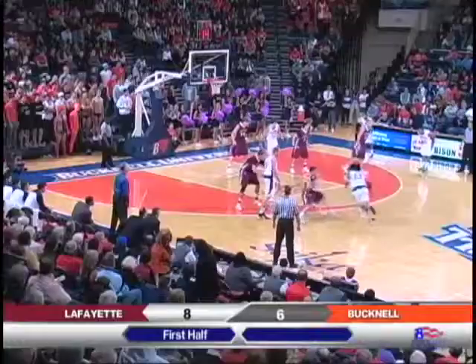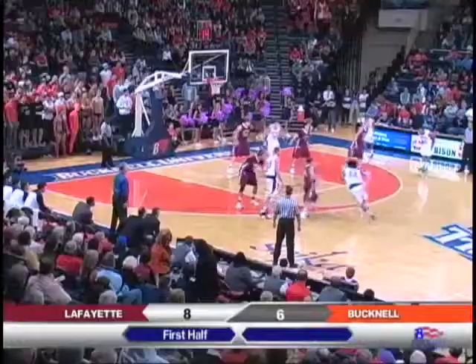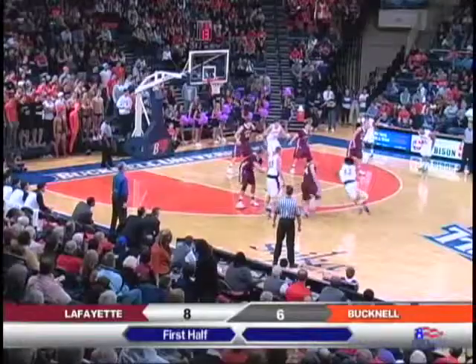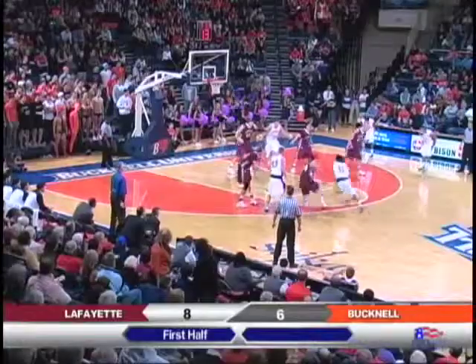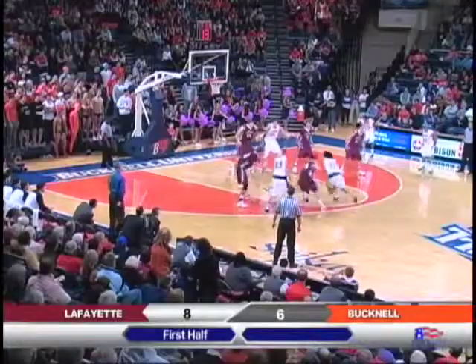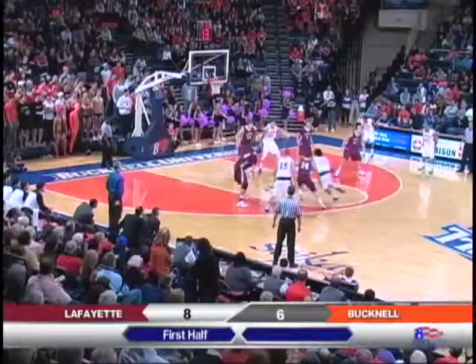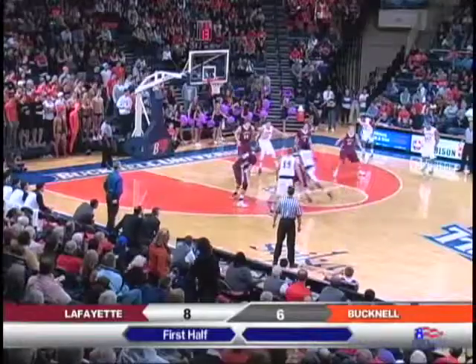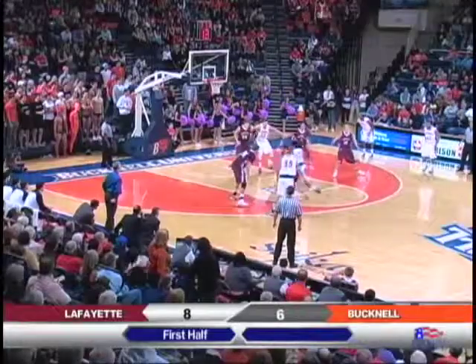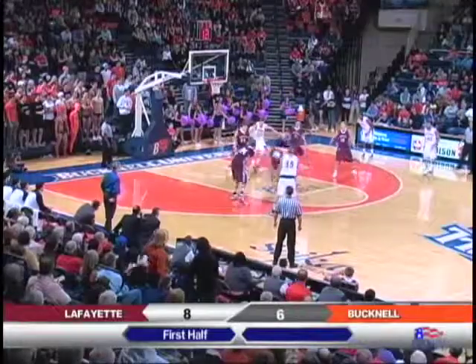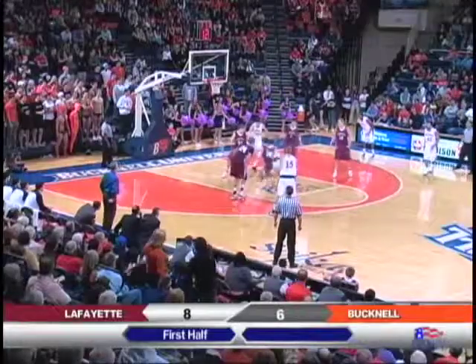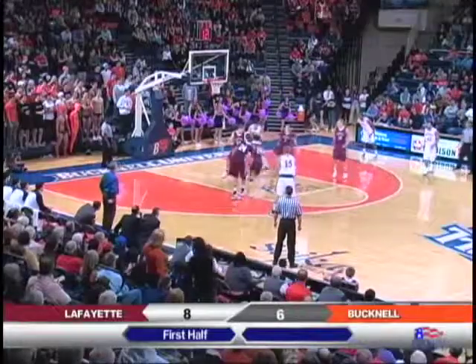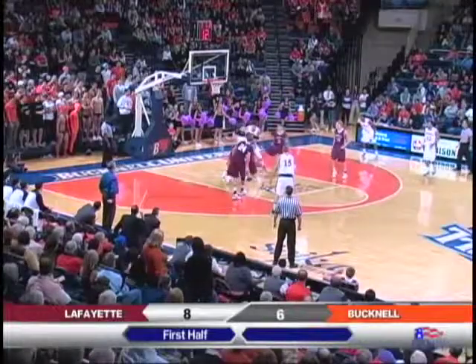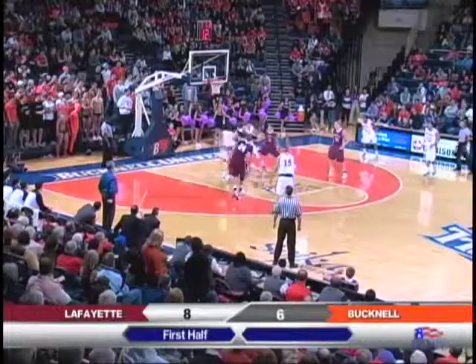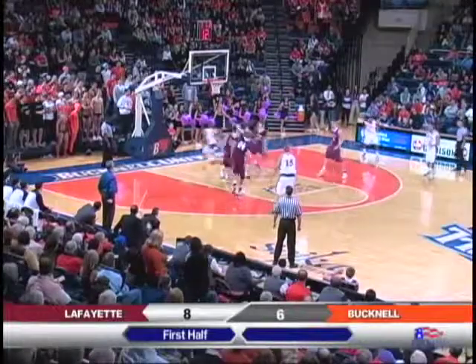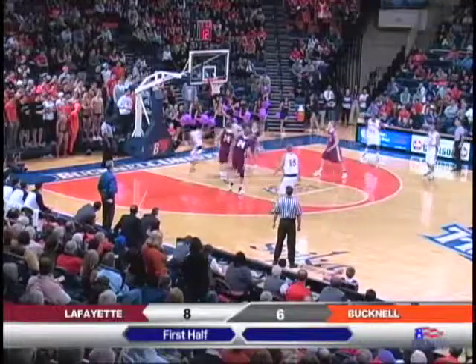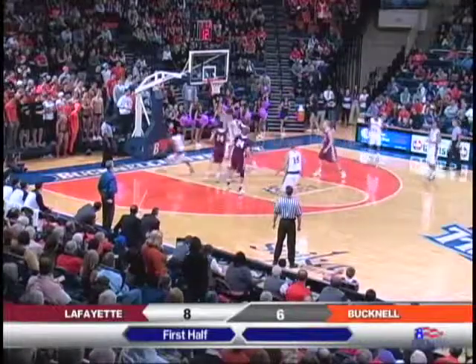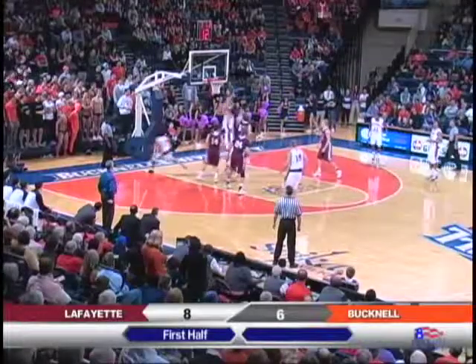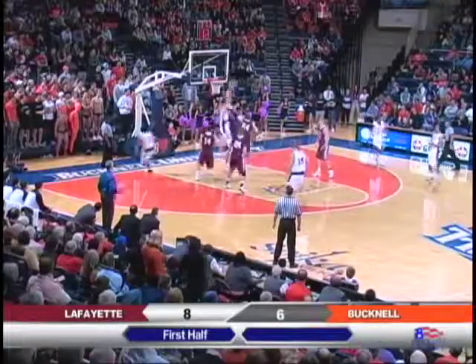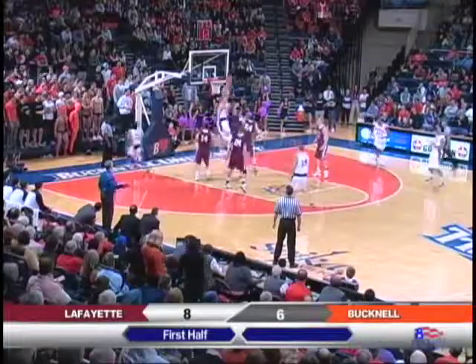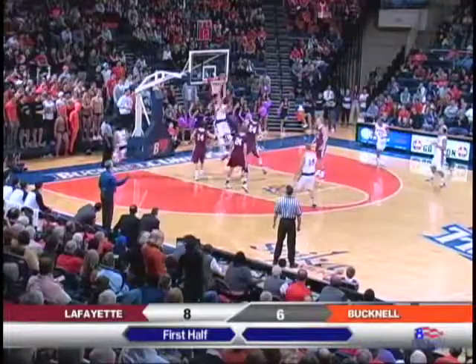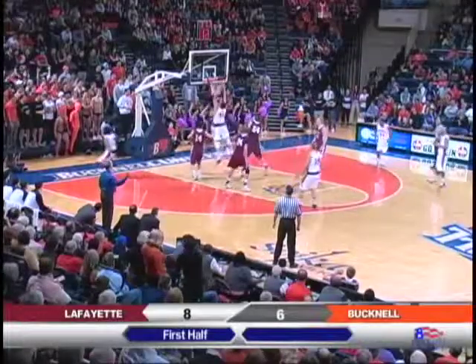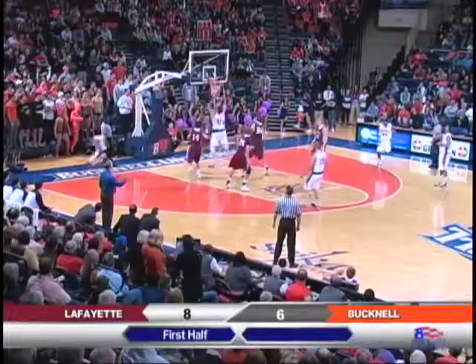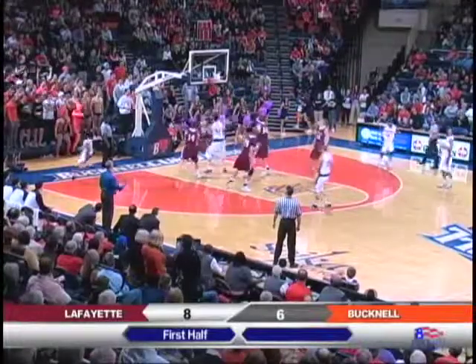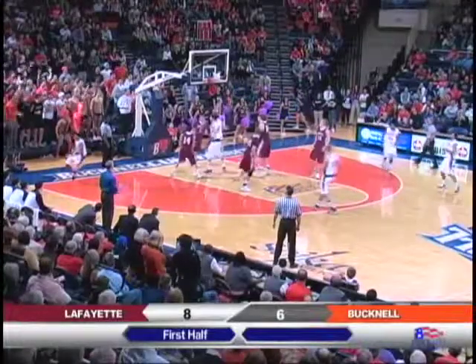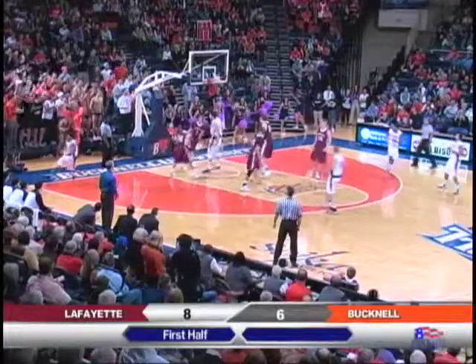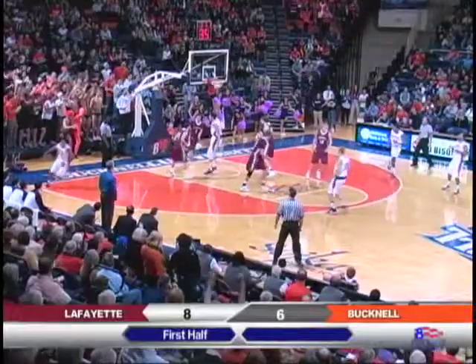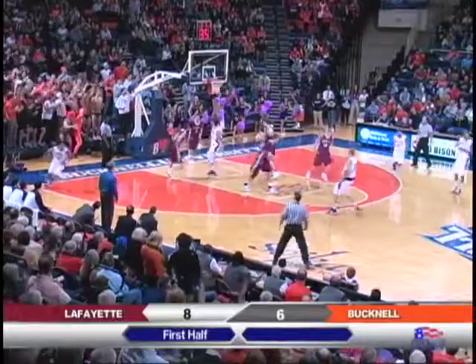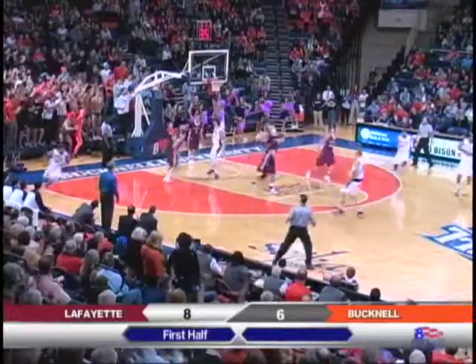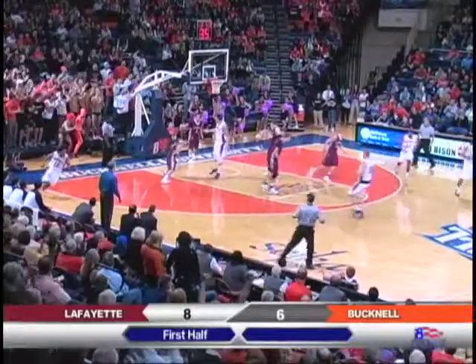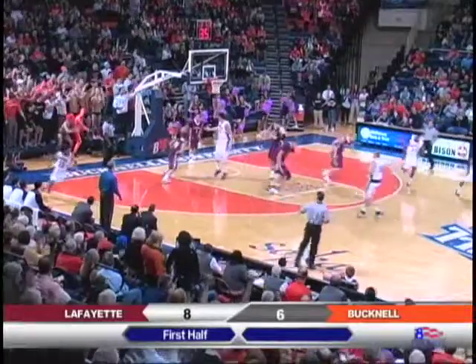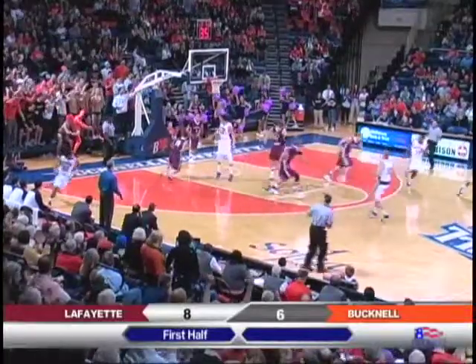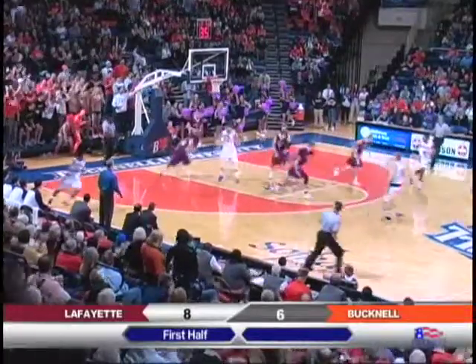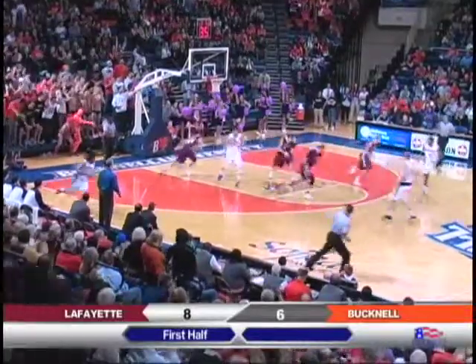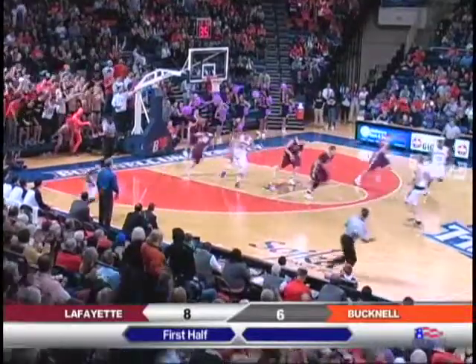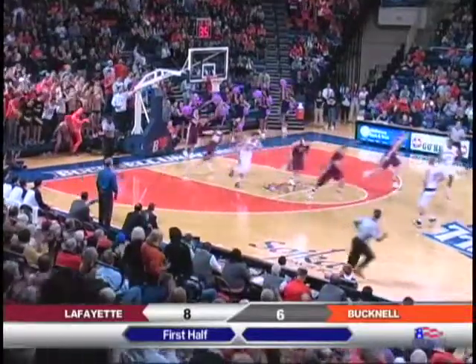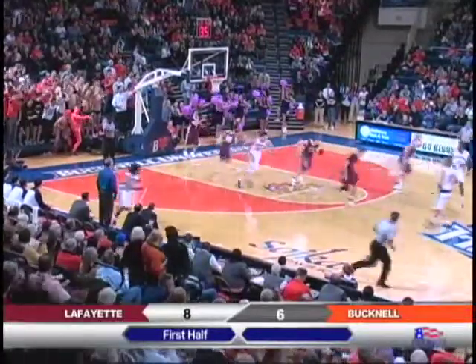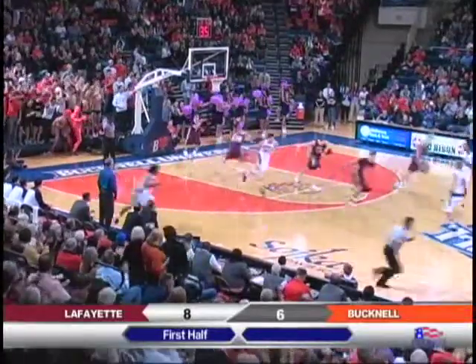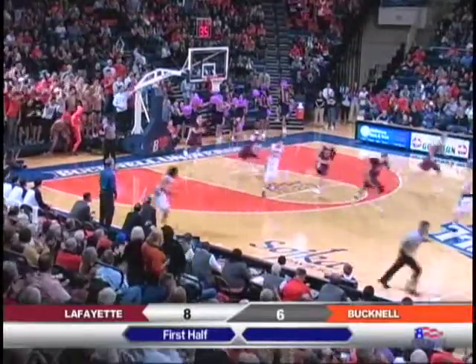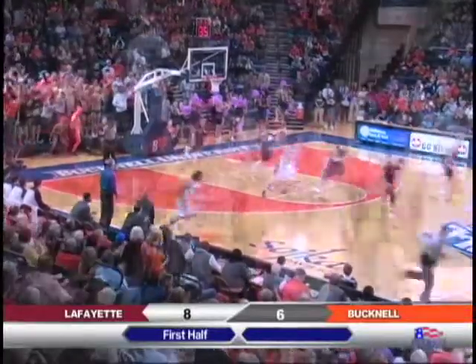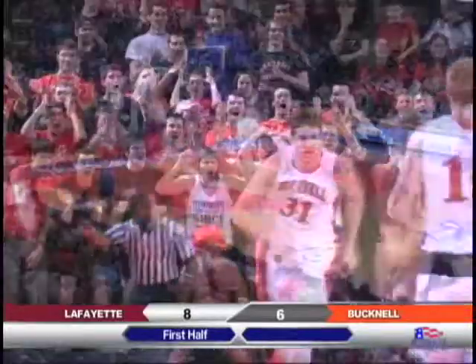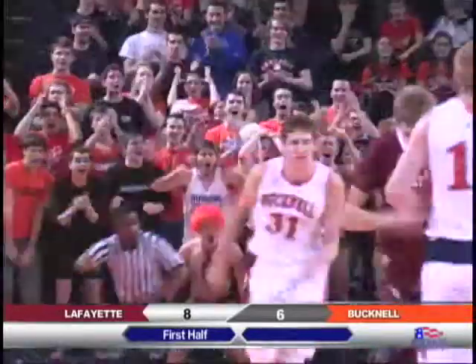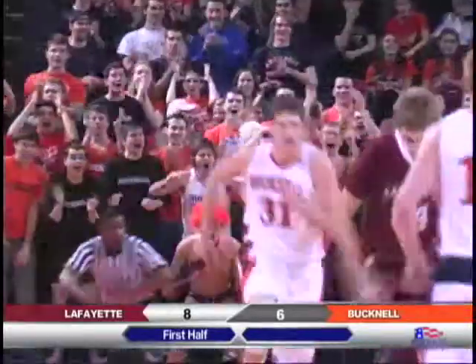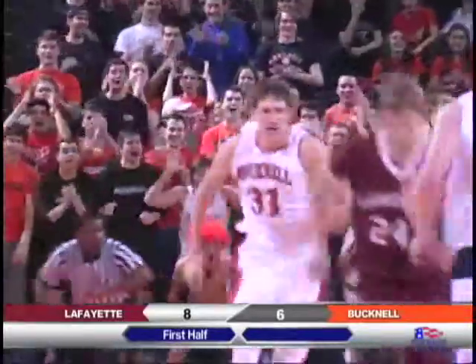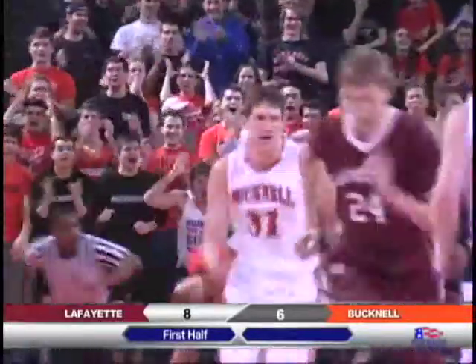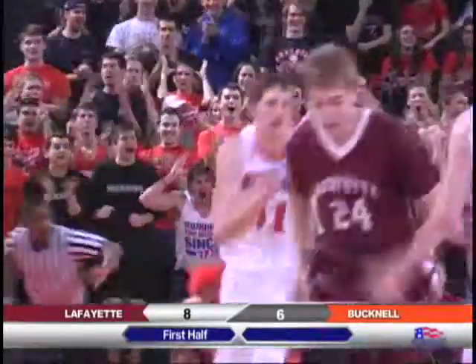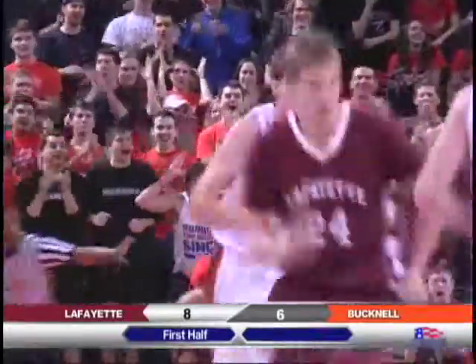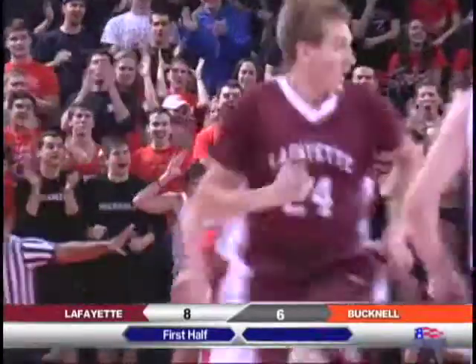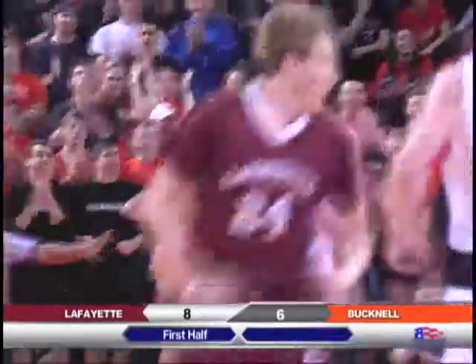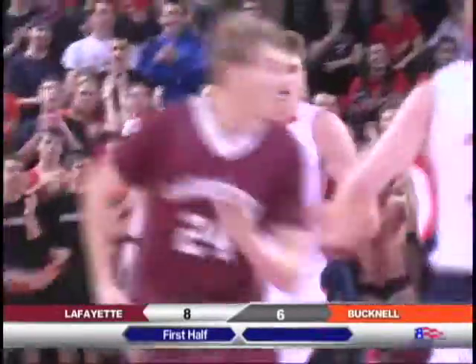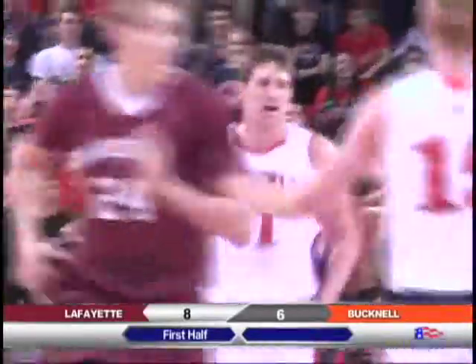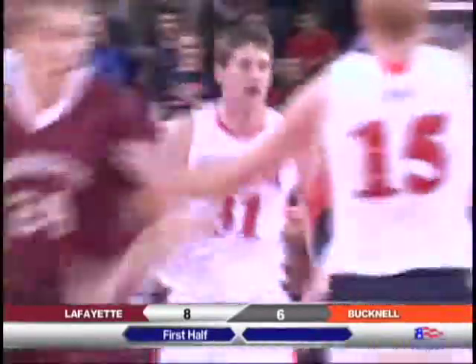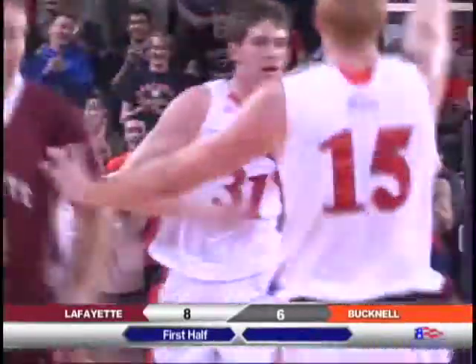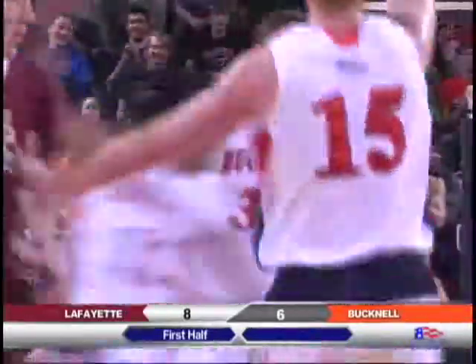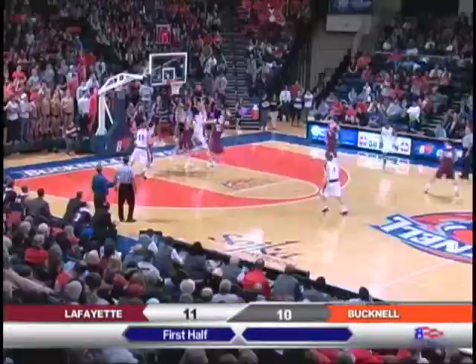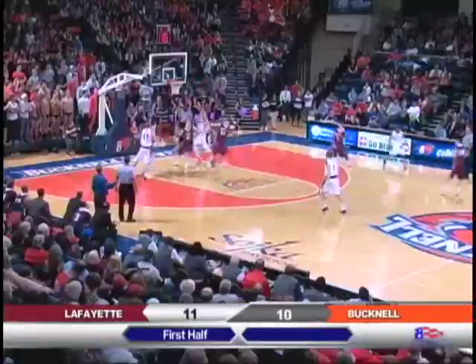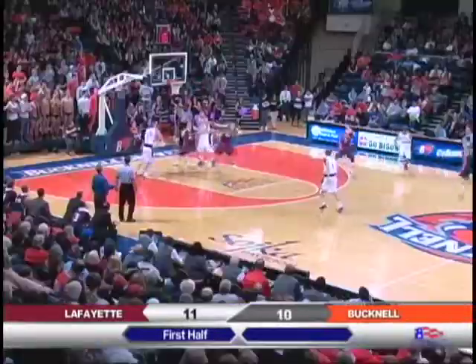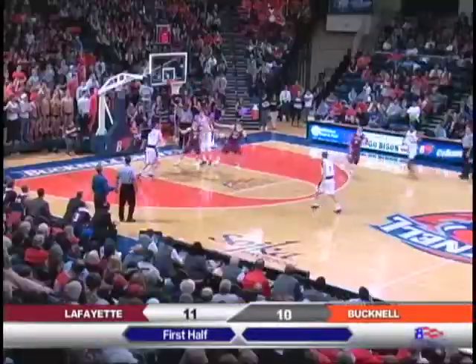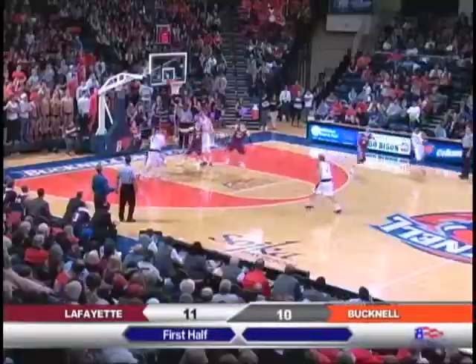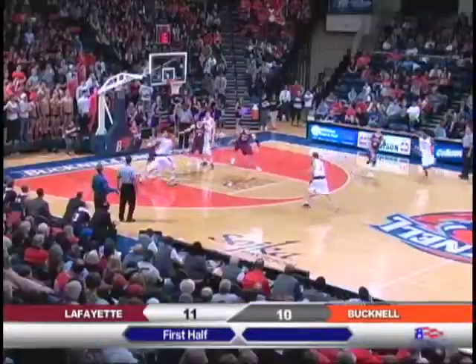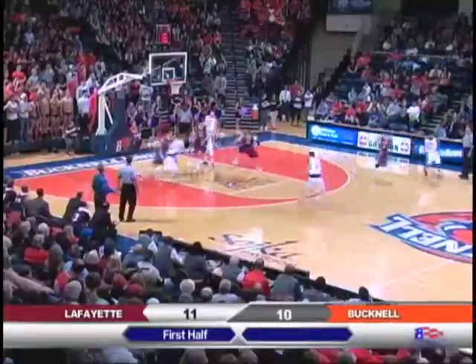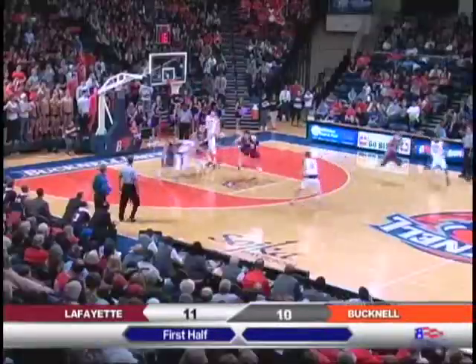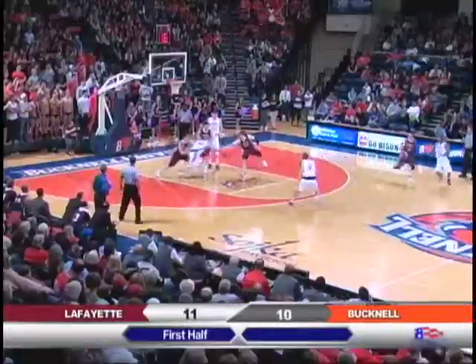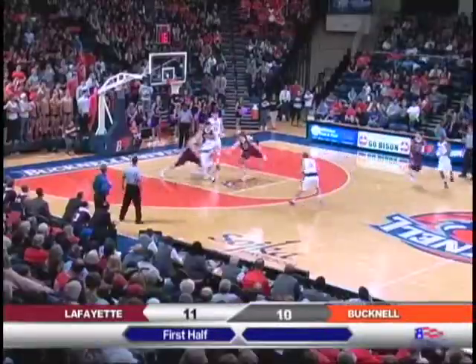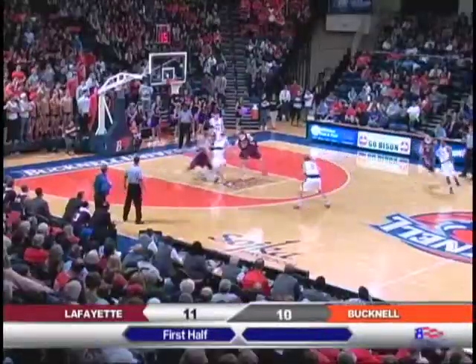14 to shoot. Johnson down the middle, bounce pass to Mike. He'll slam it with two hands. Excellent crossover dribble out front.